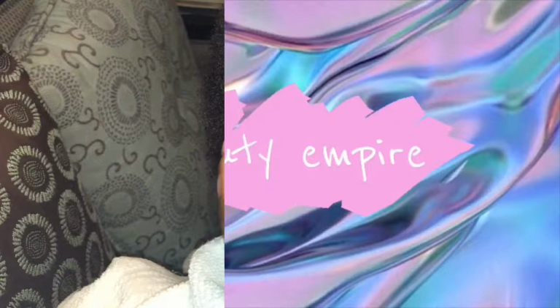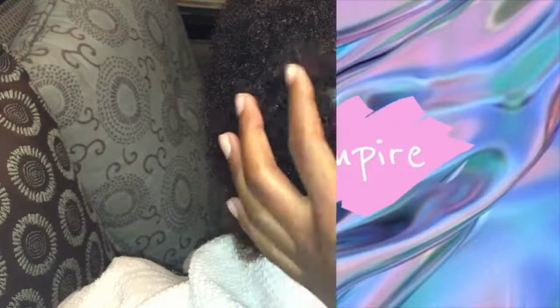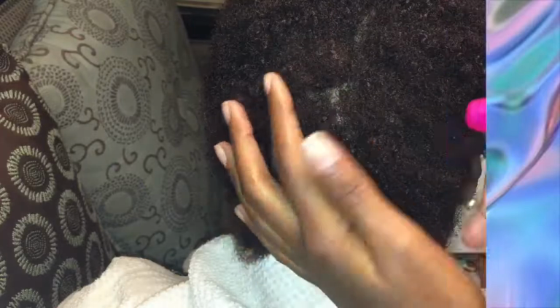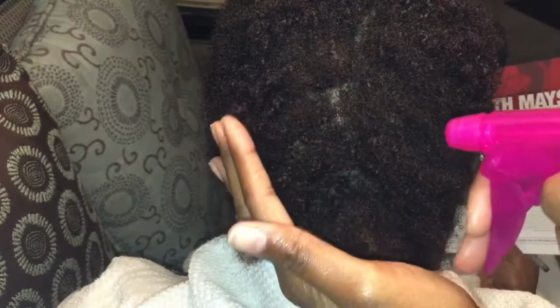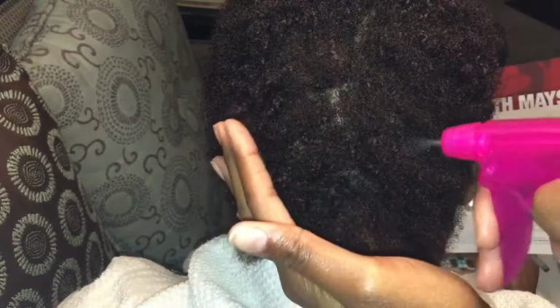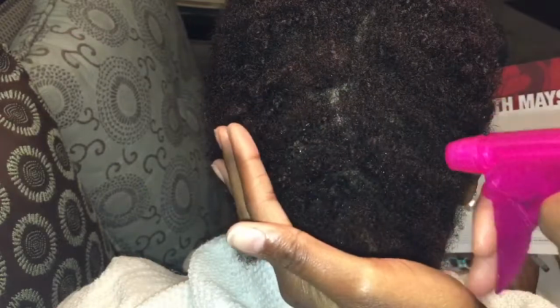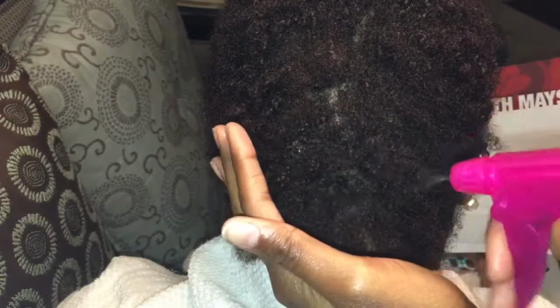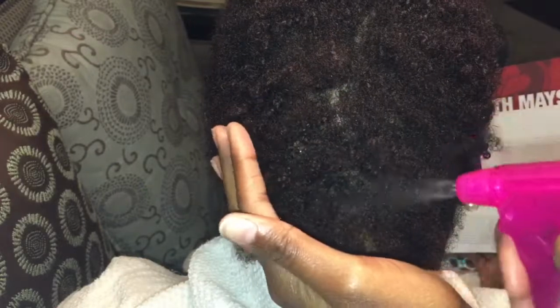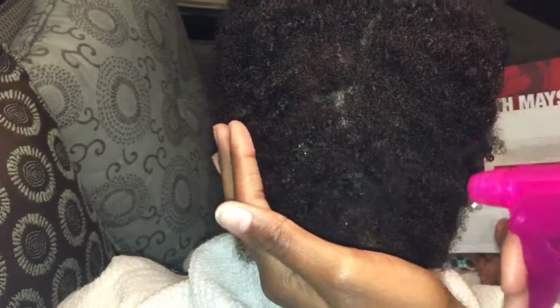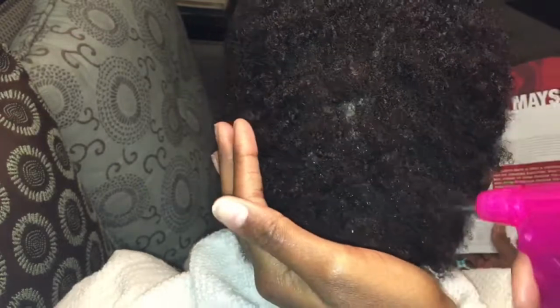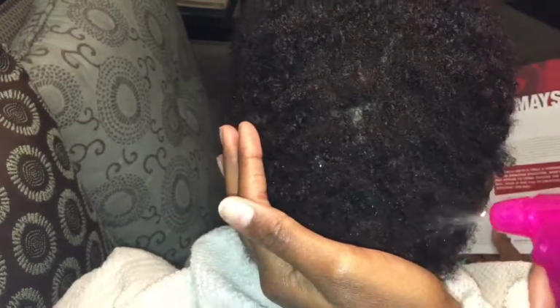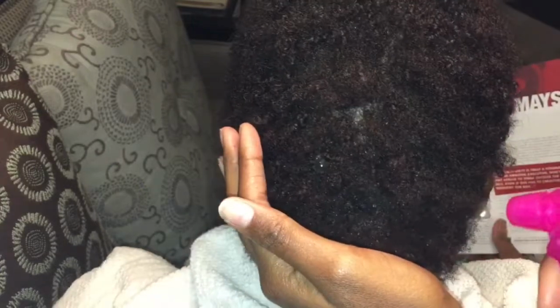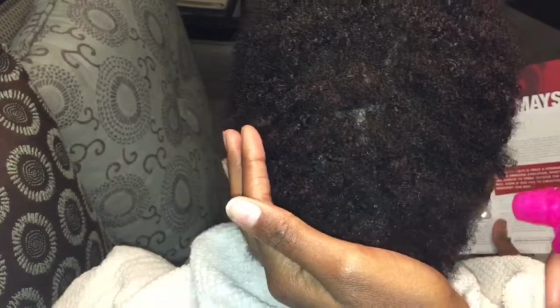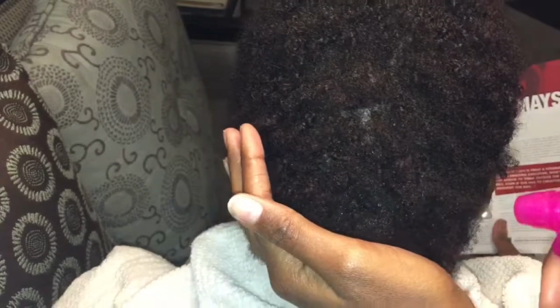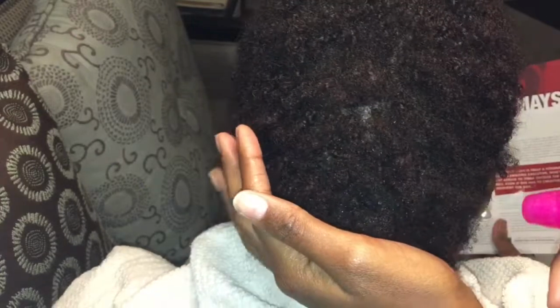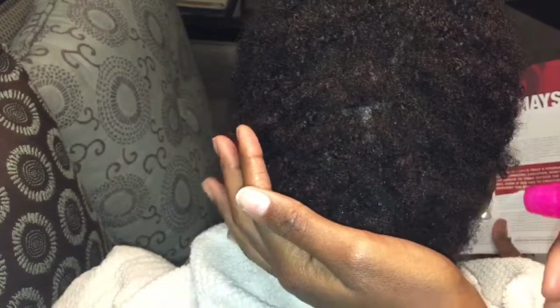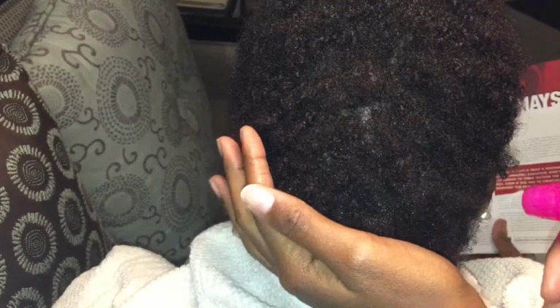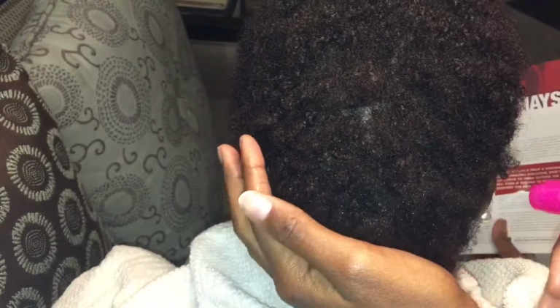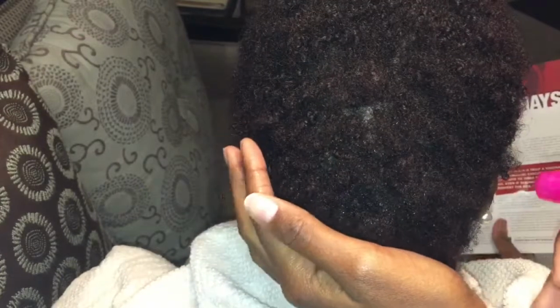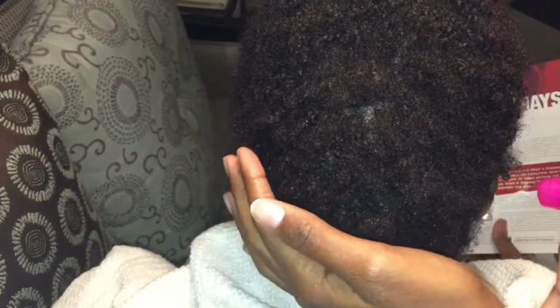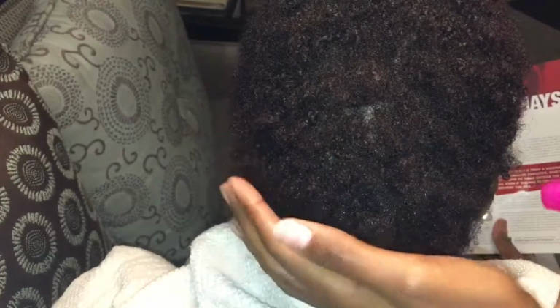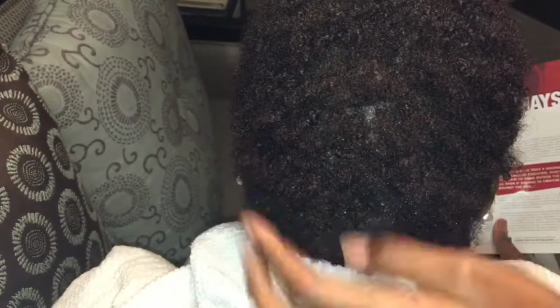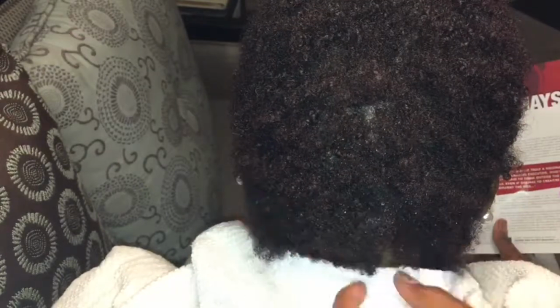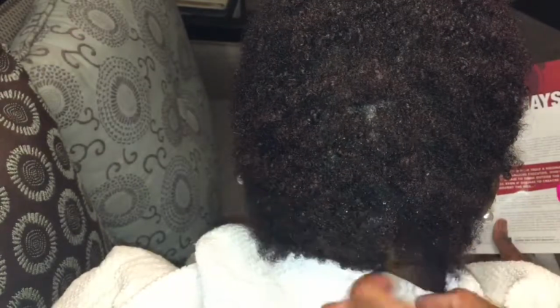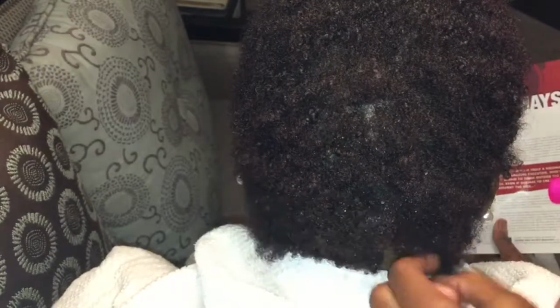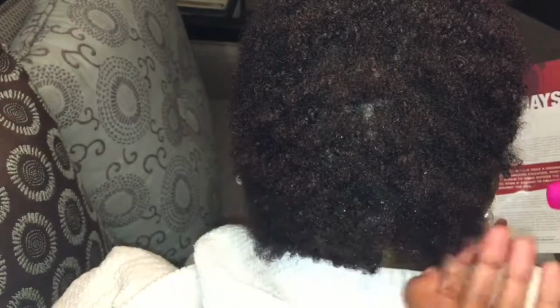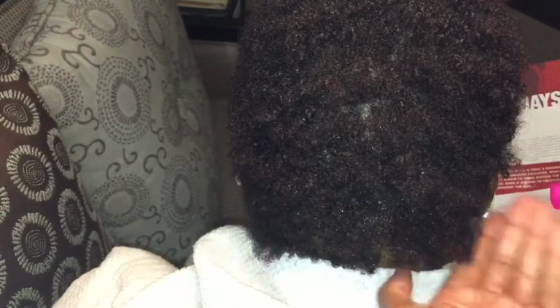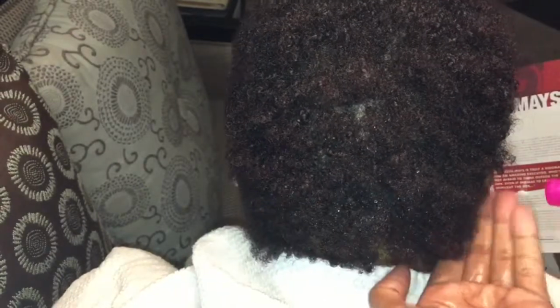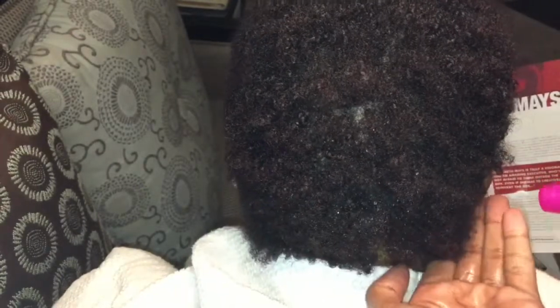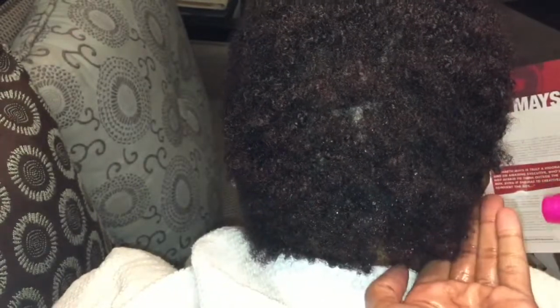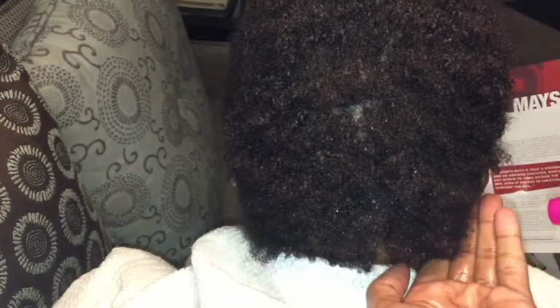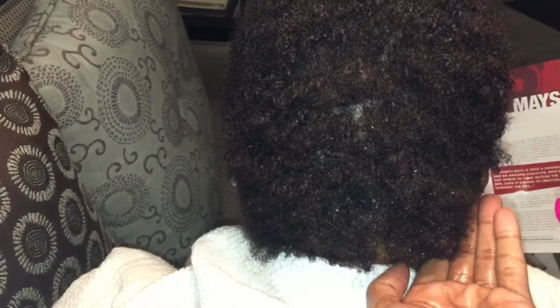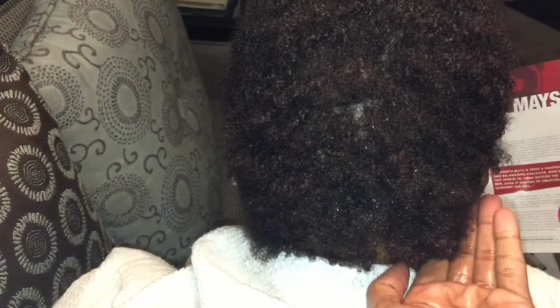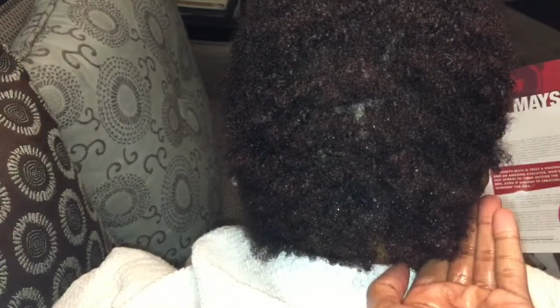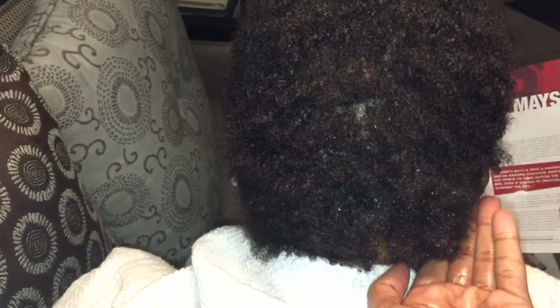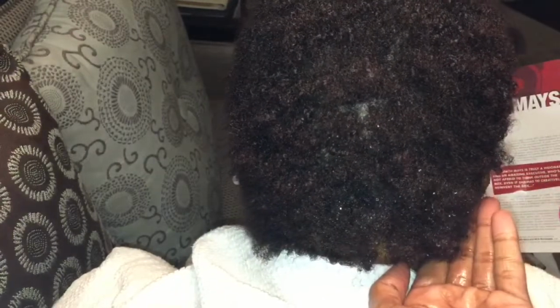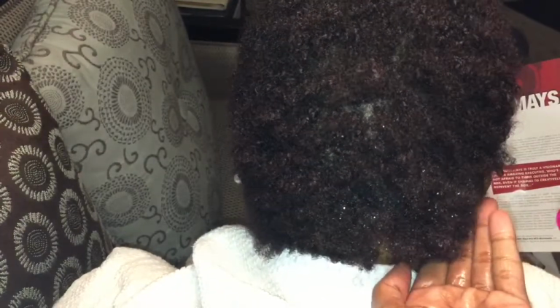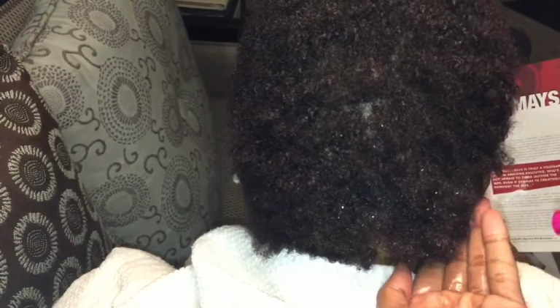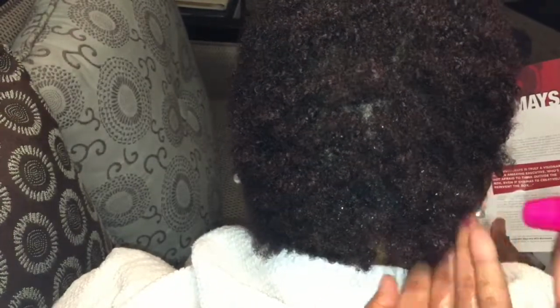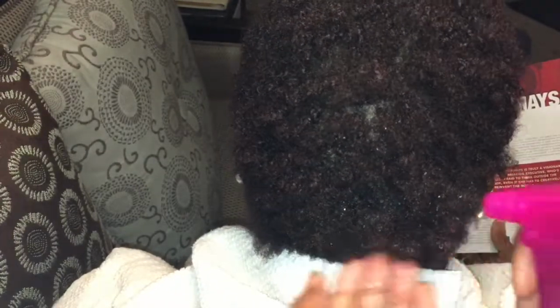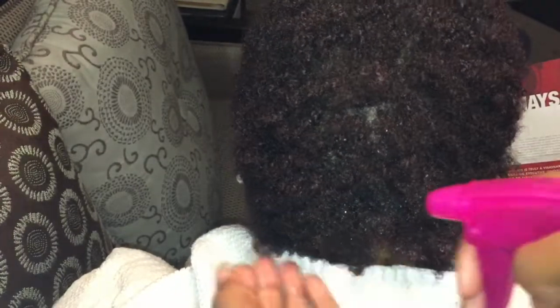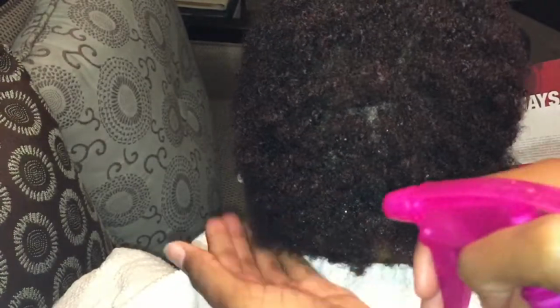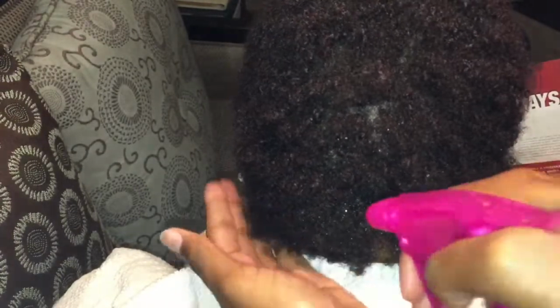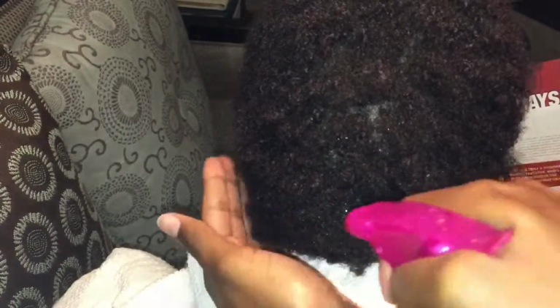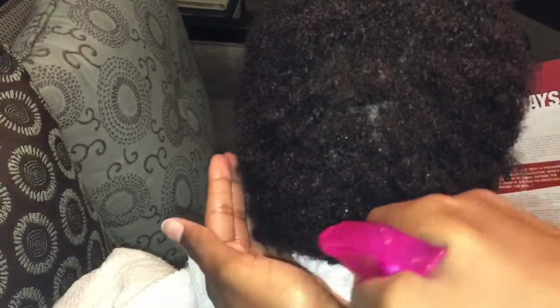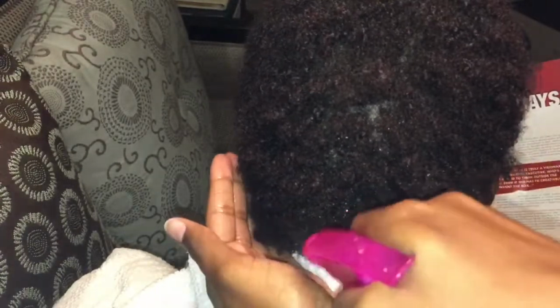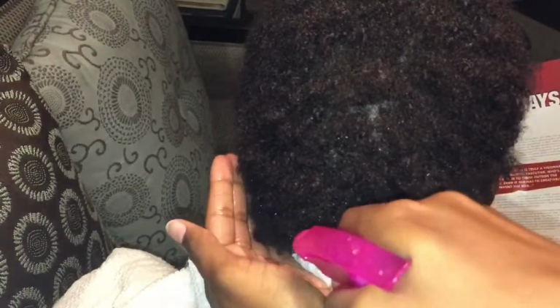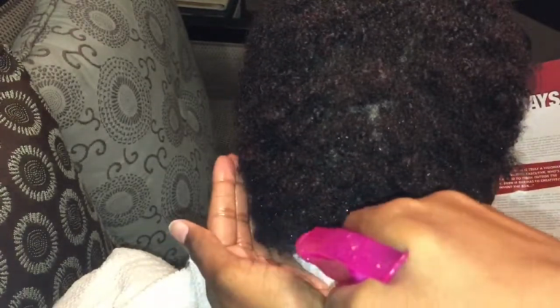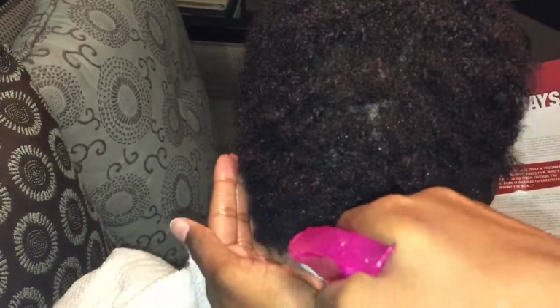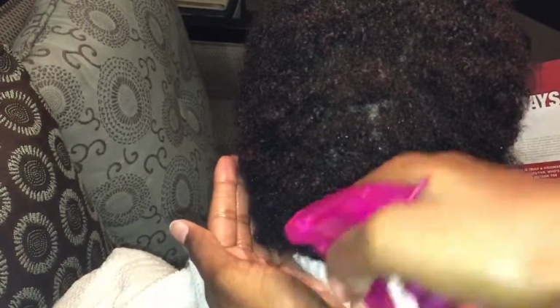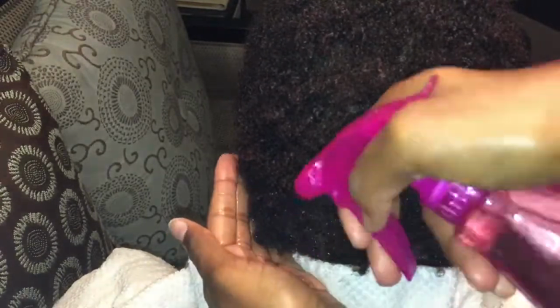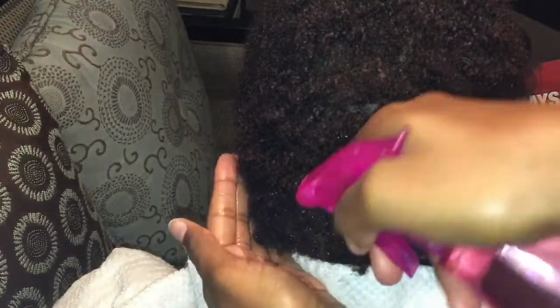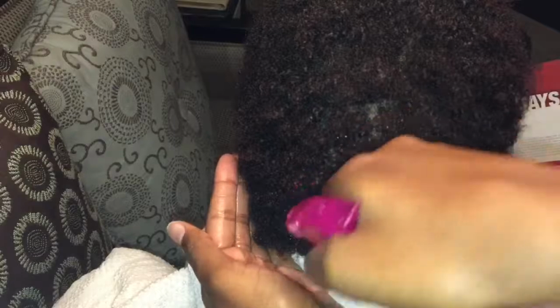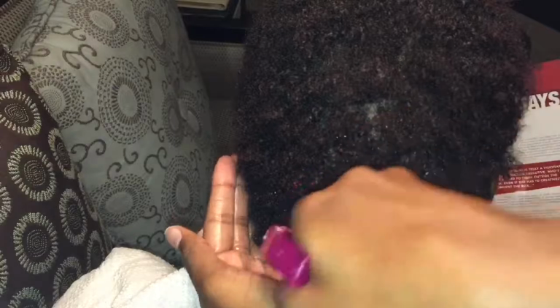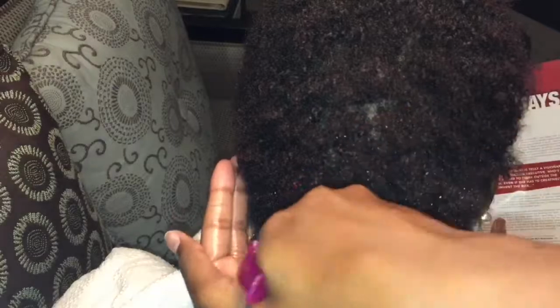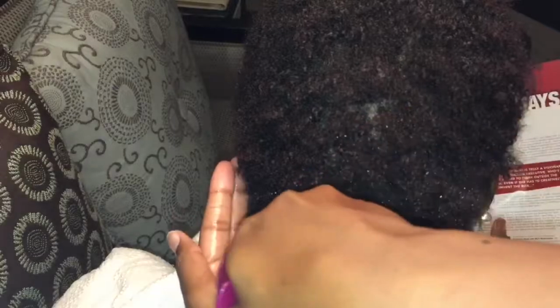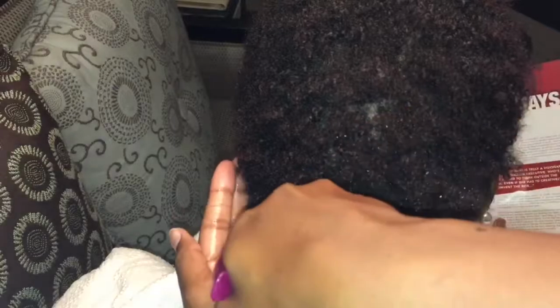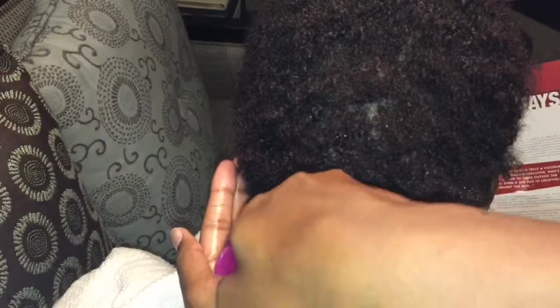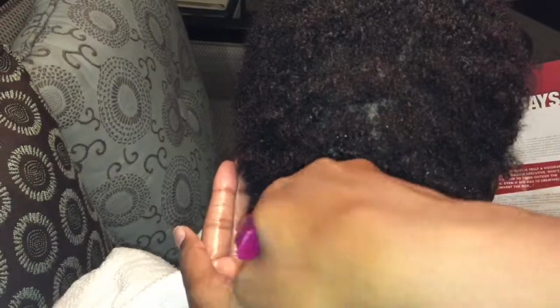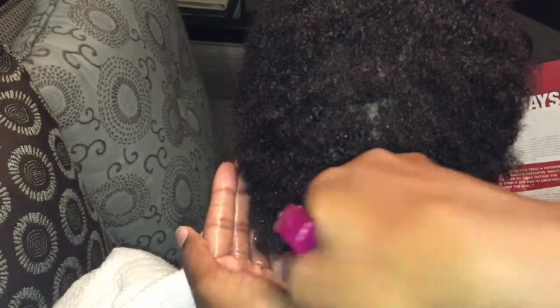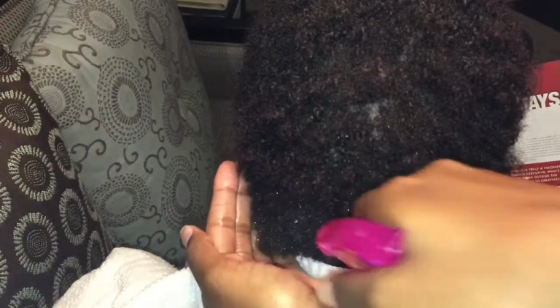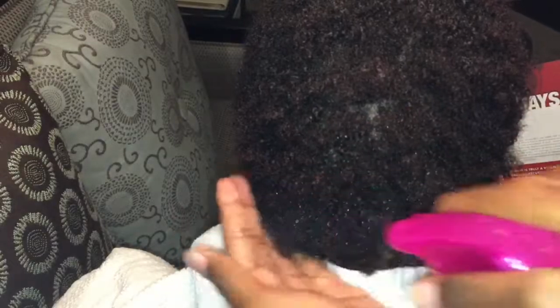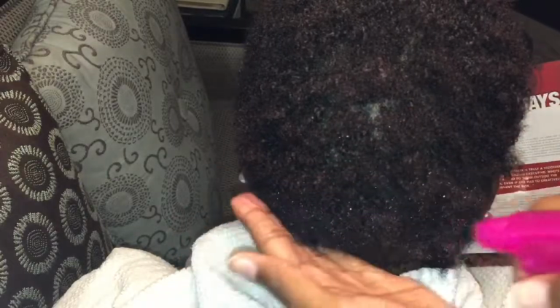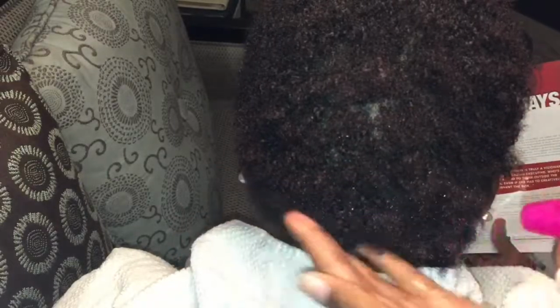To start off, I'm going to be using warm water to soak the hair a little bit and get it a little wet.